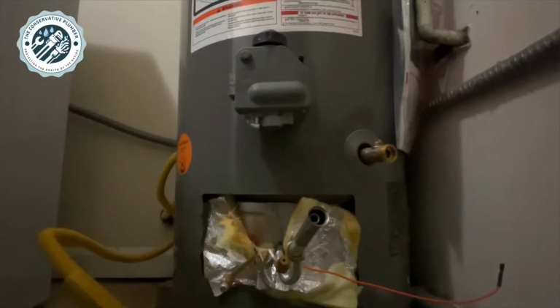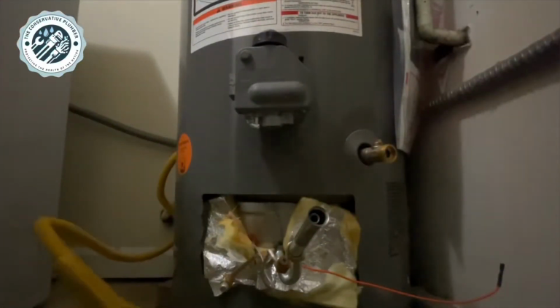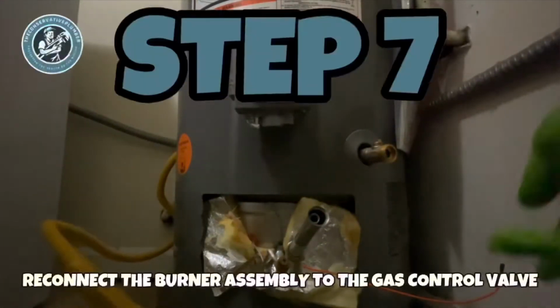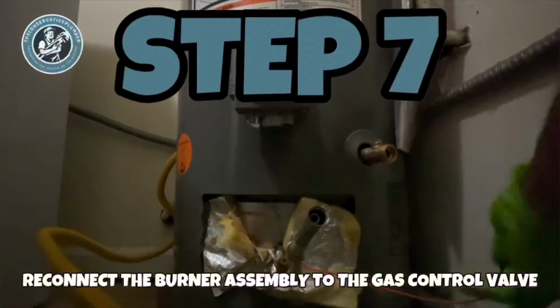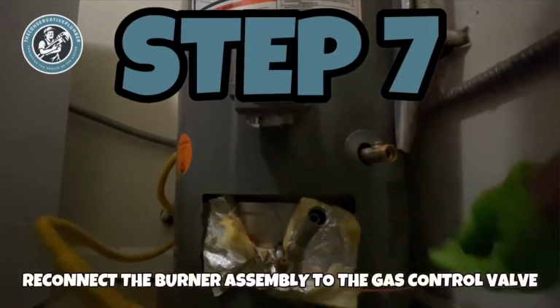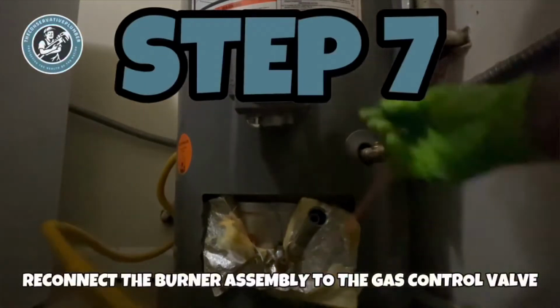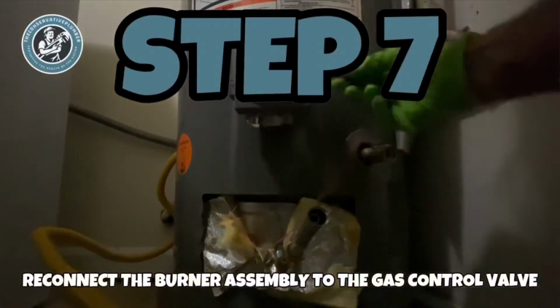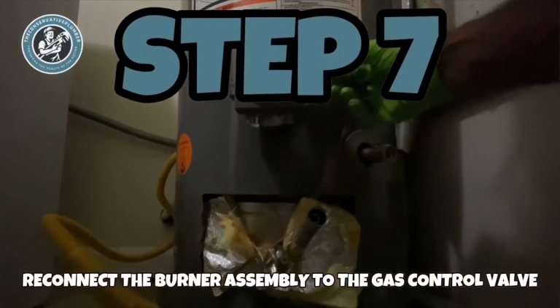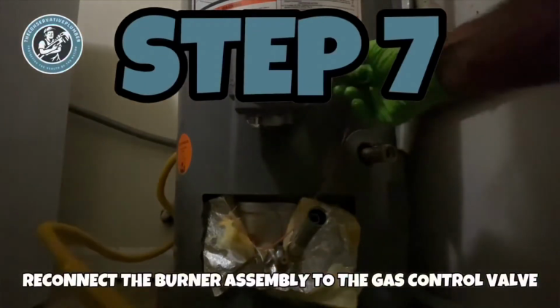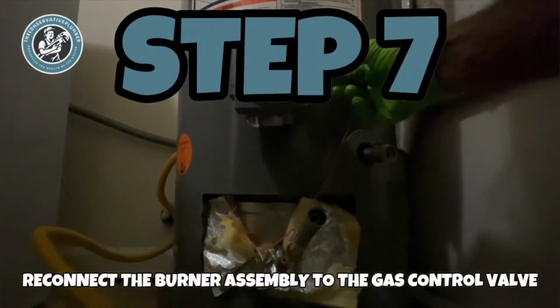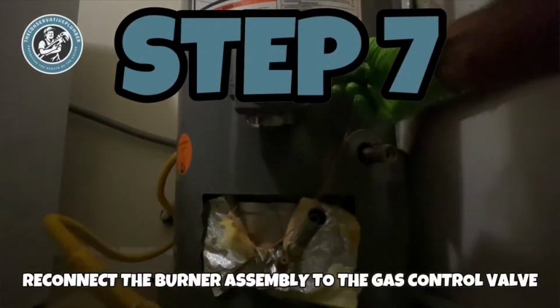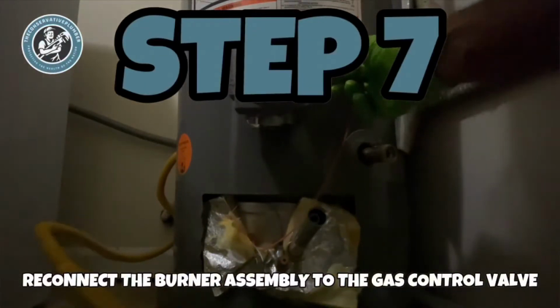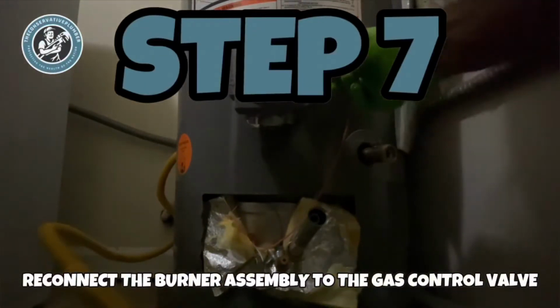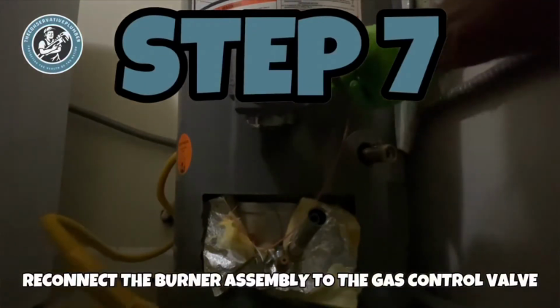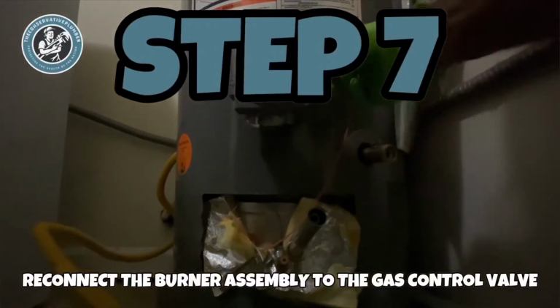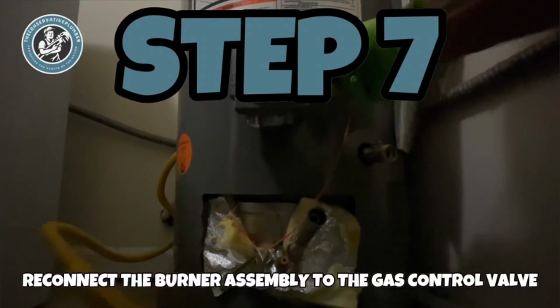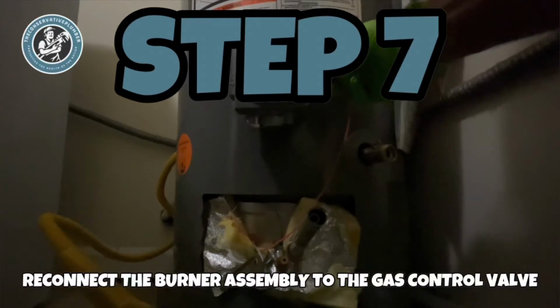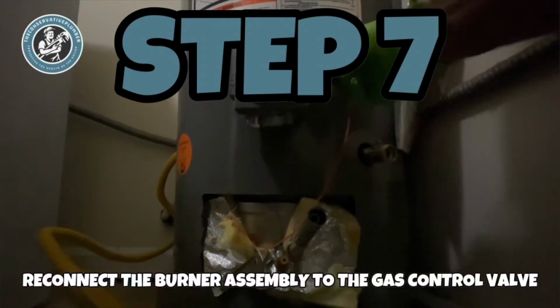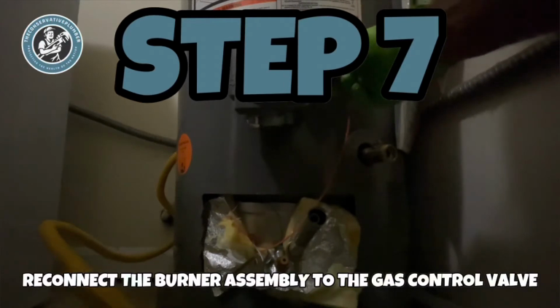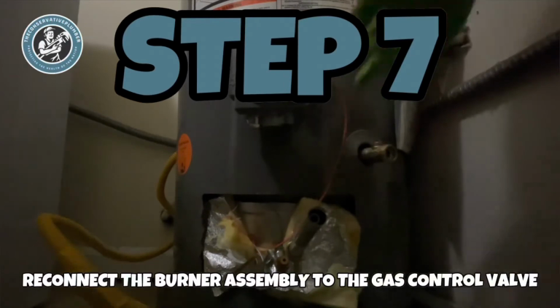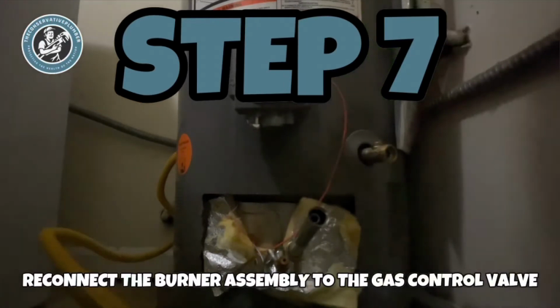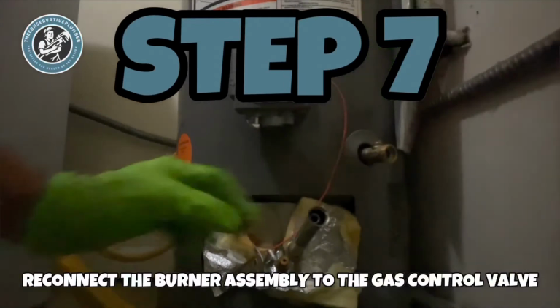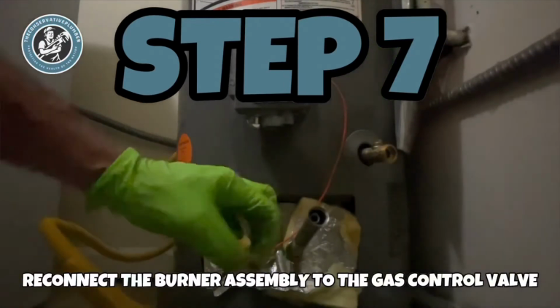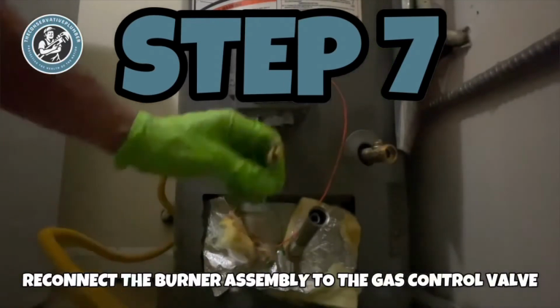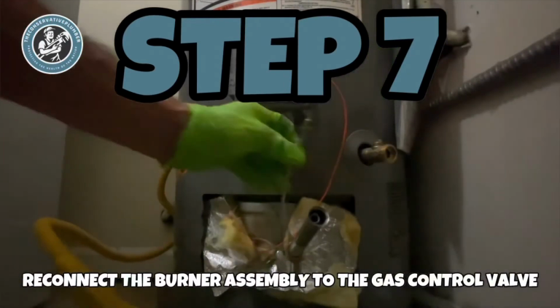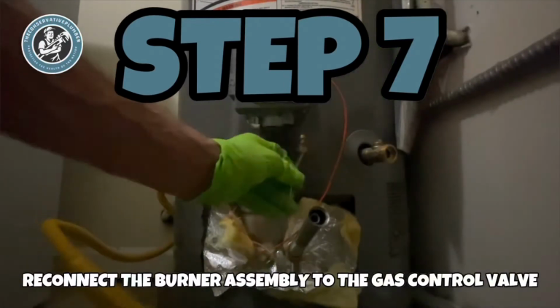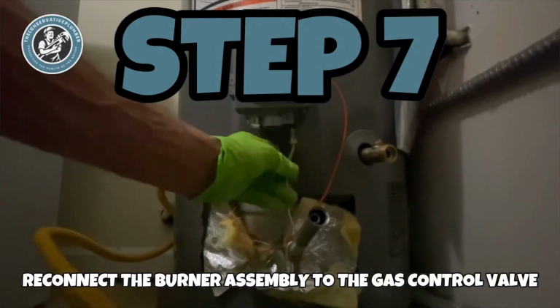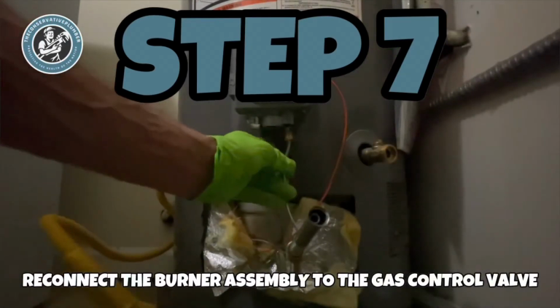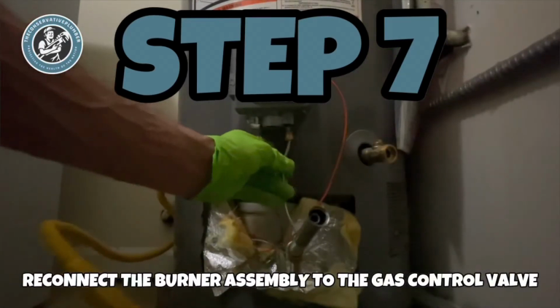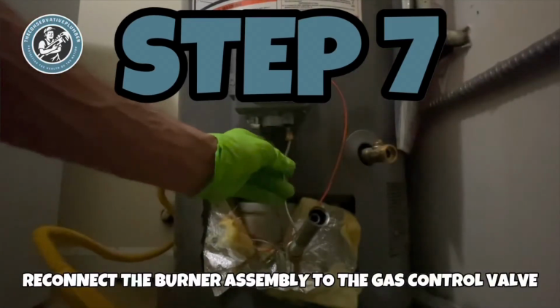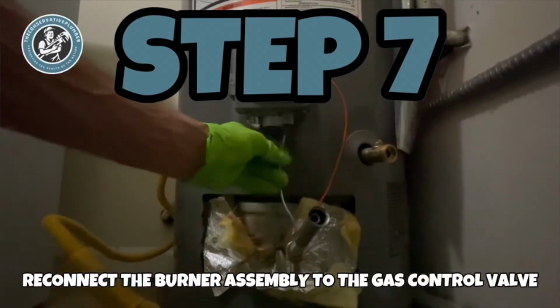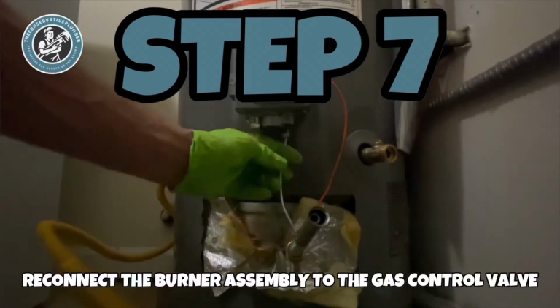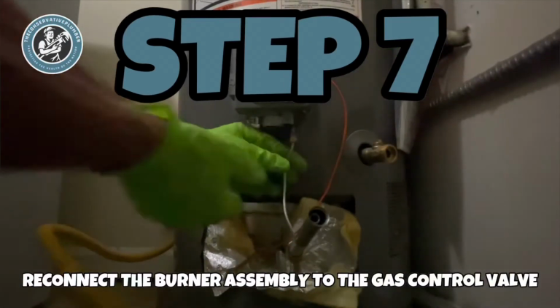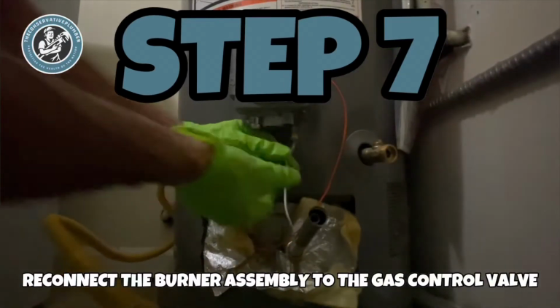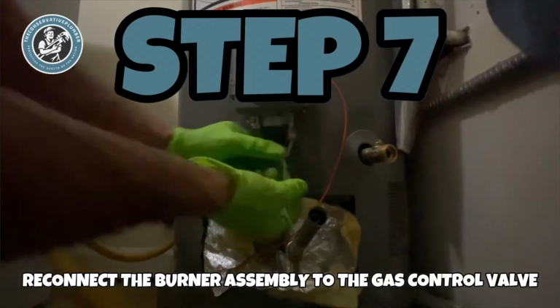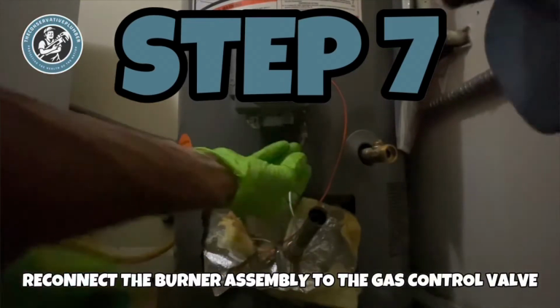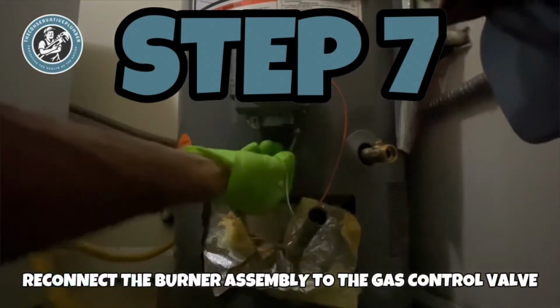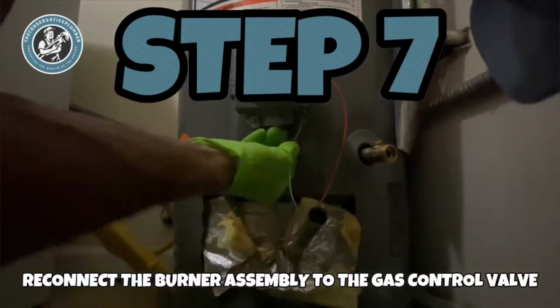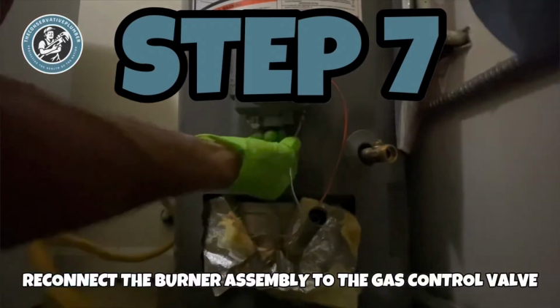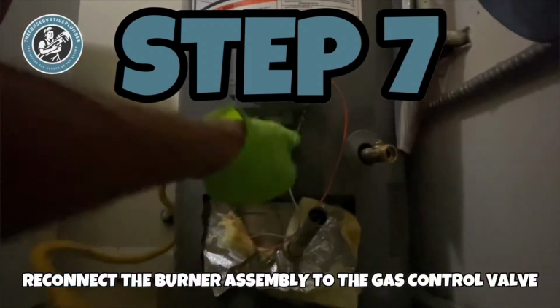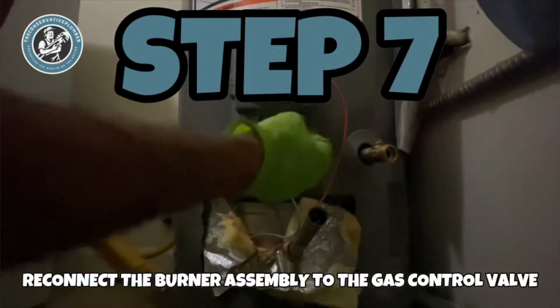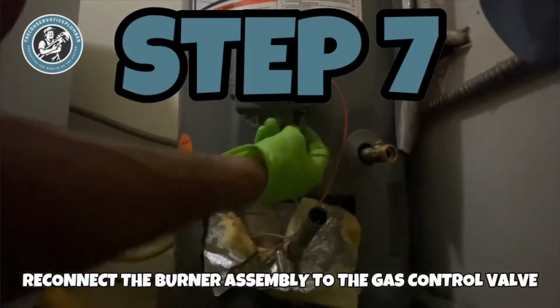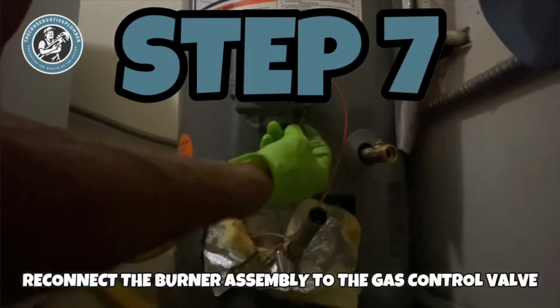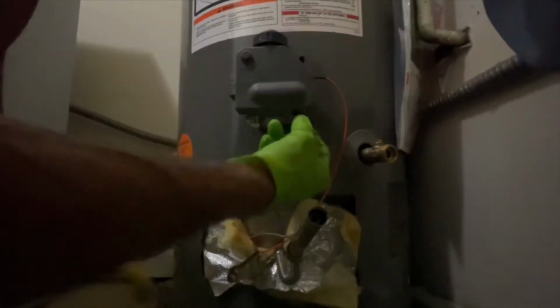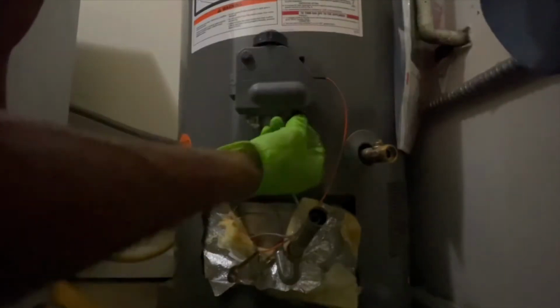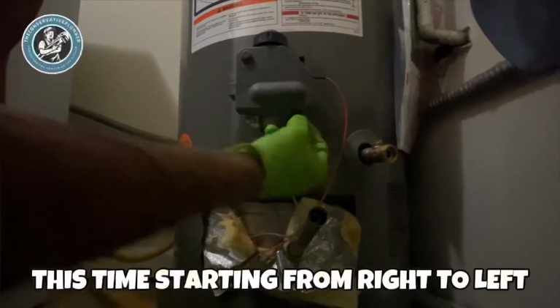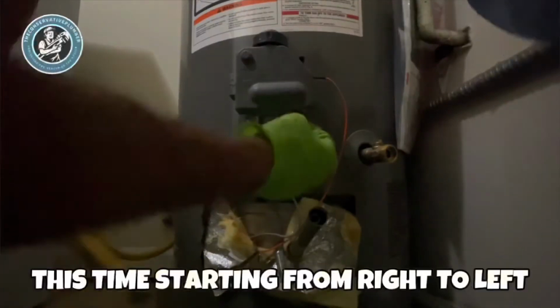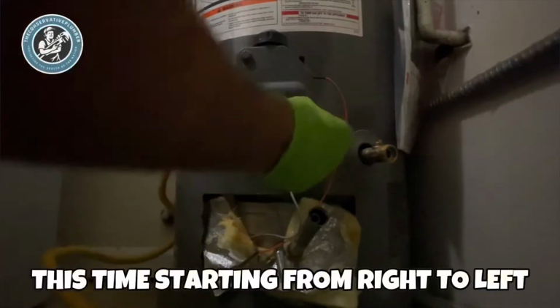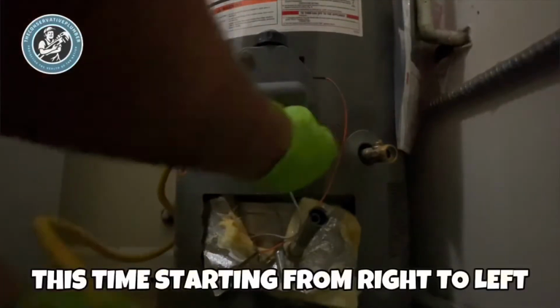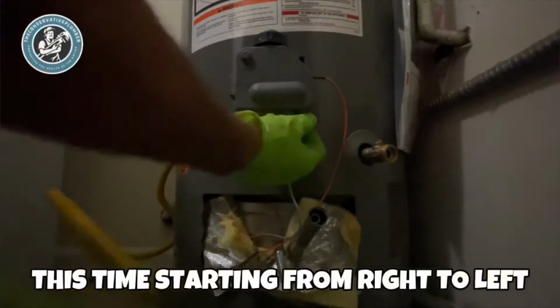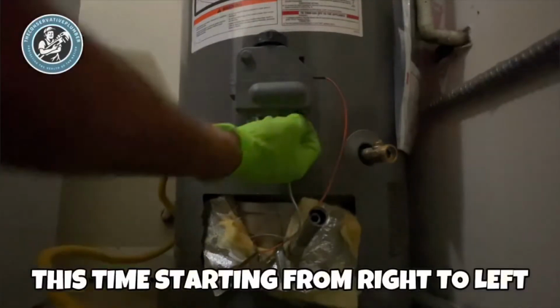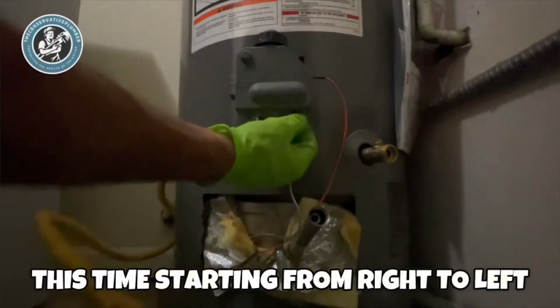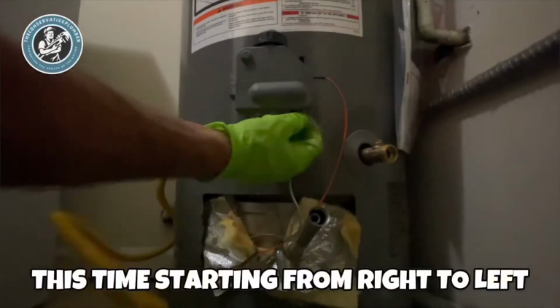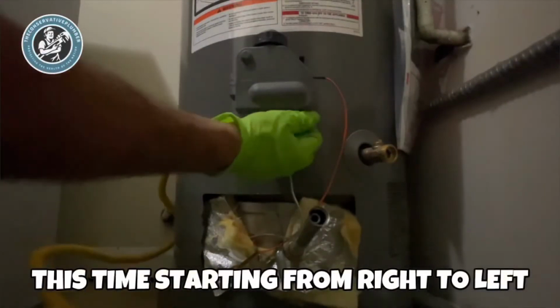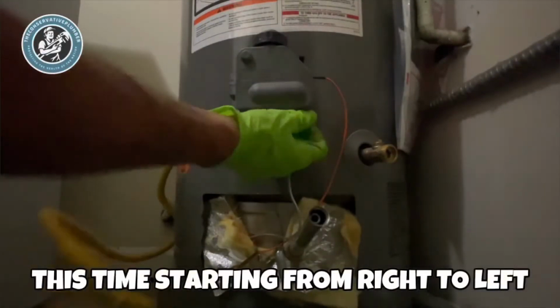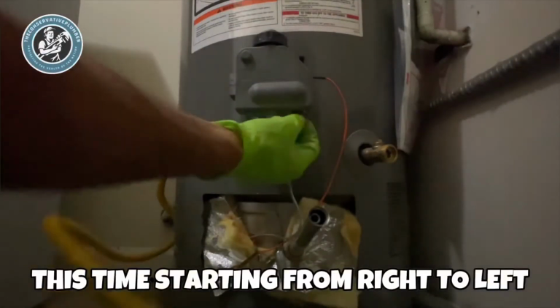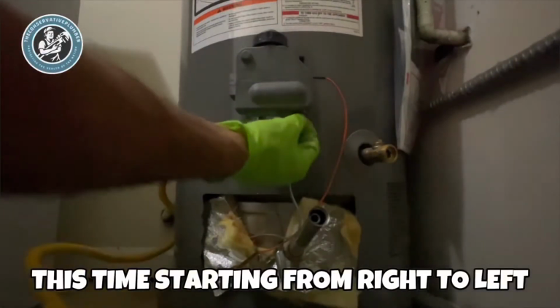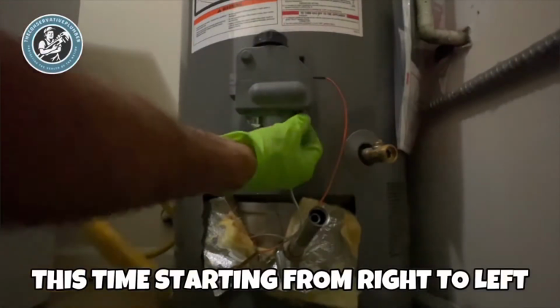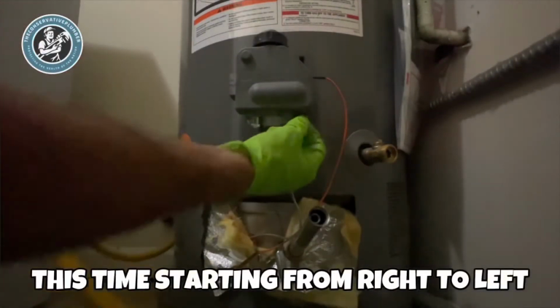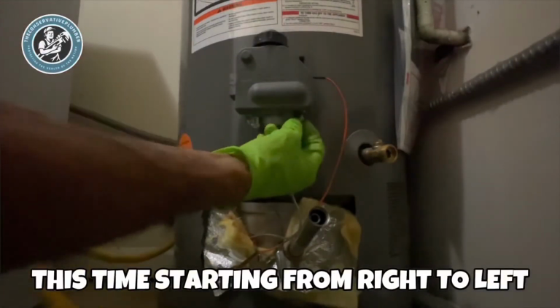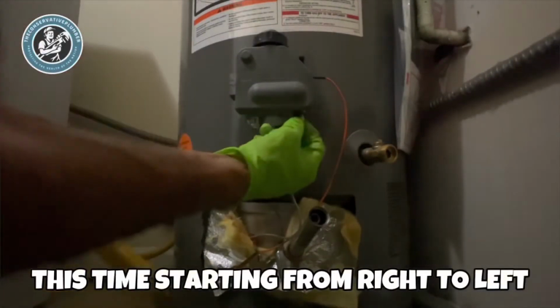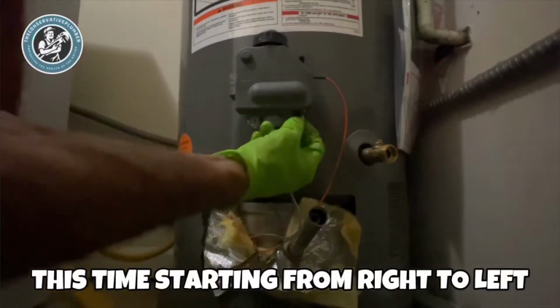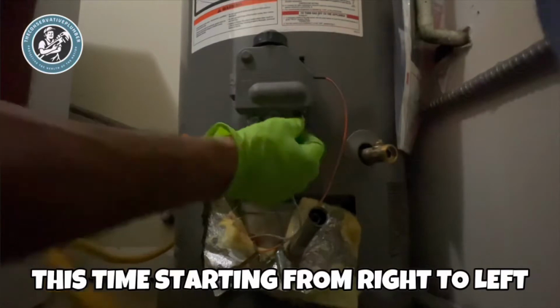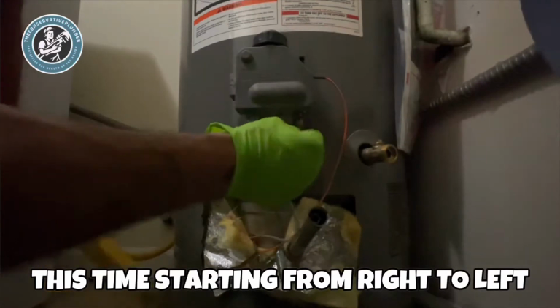Step 7: reconnect the burner assembly to the gas control valve, this time starting from right to left.